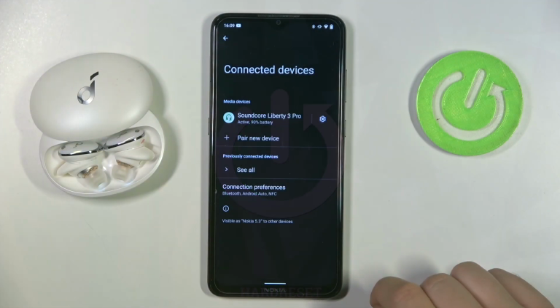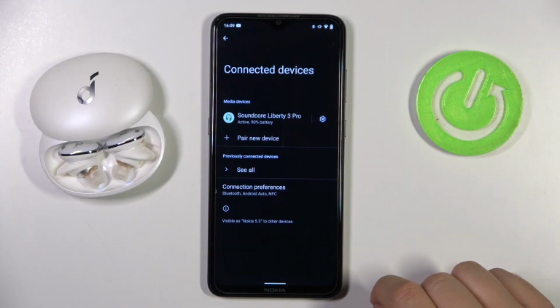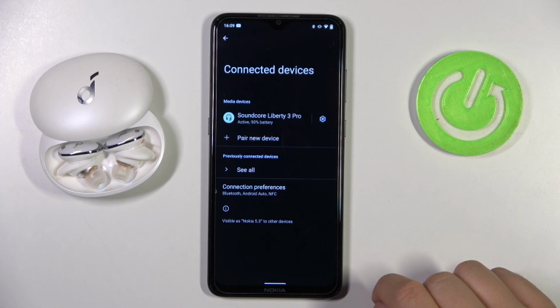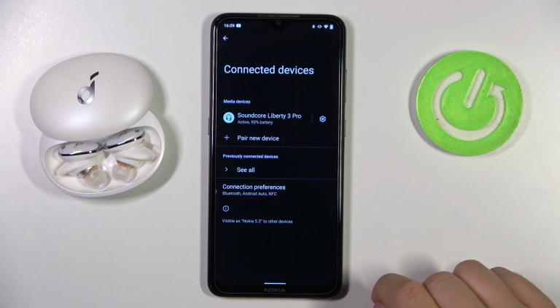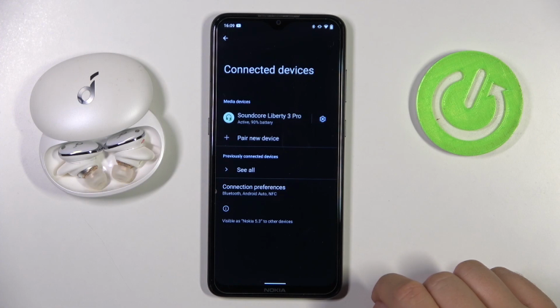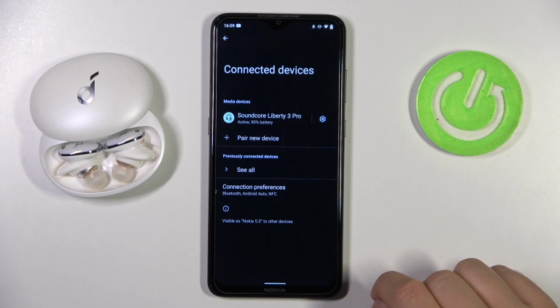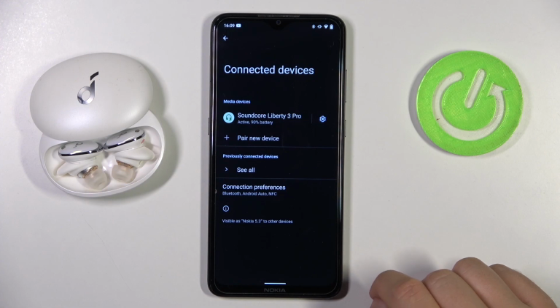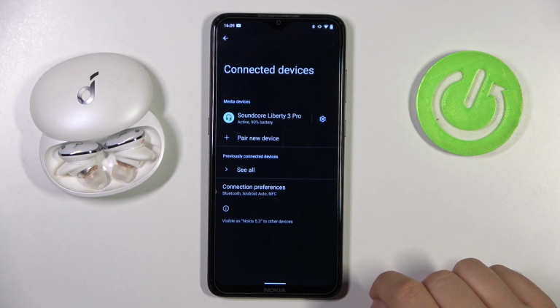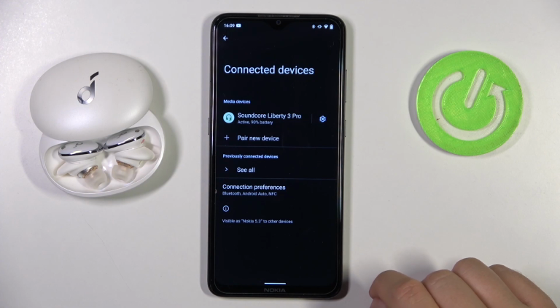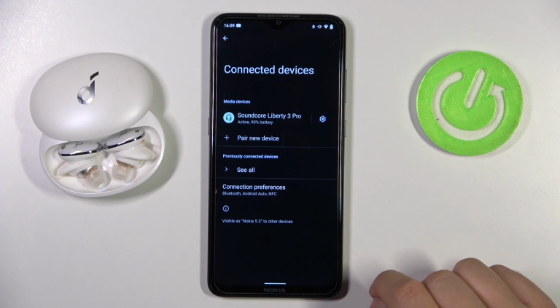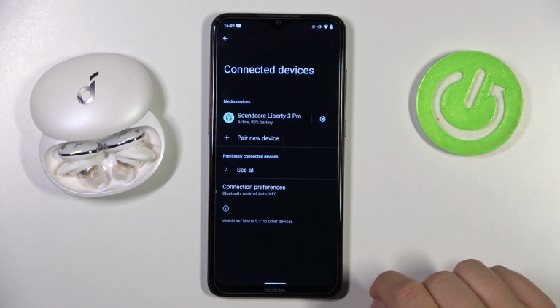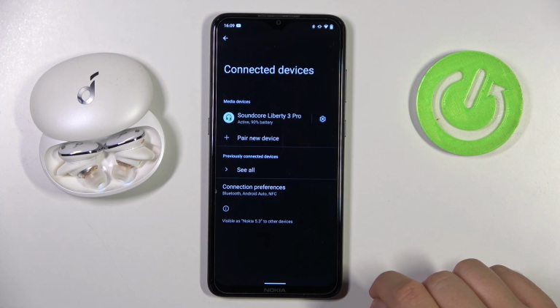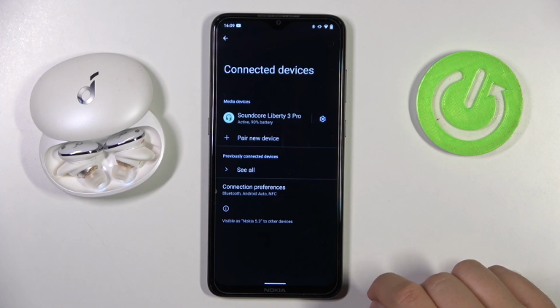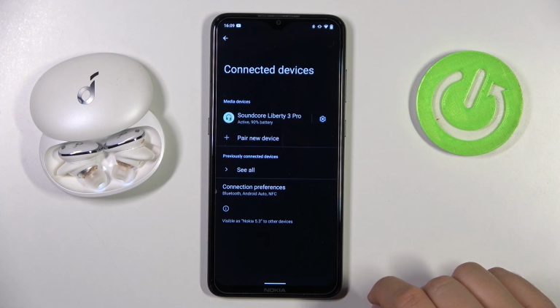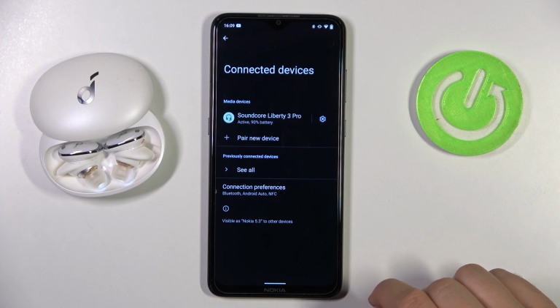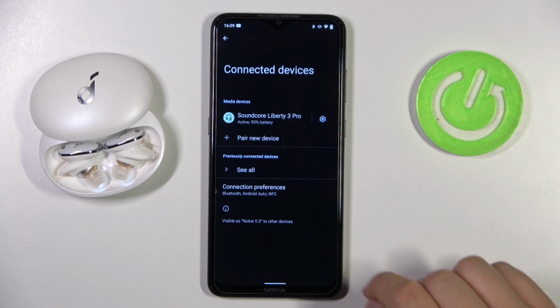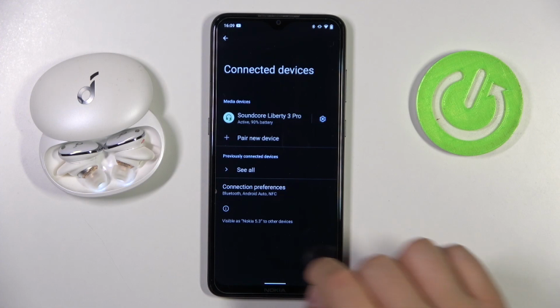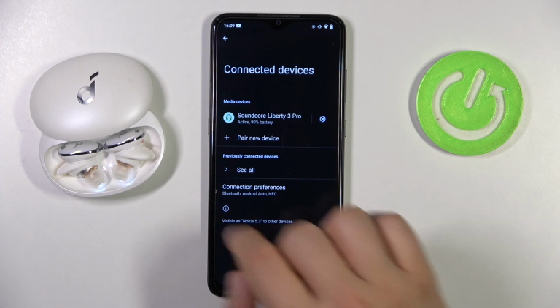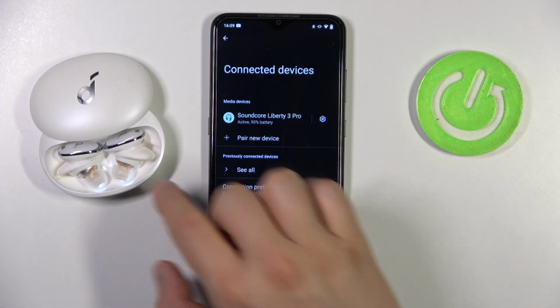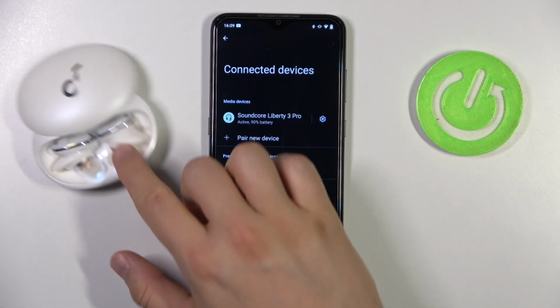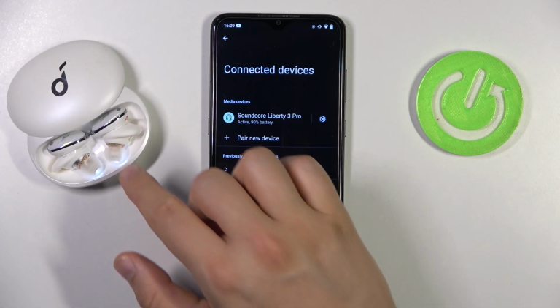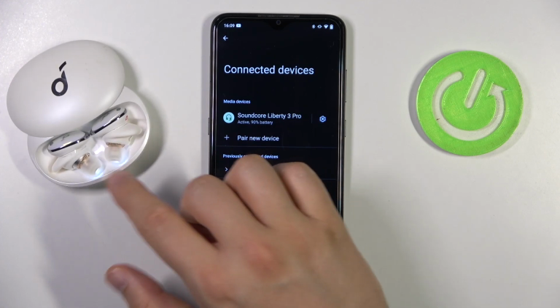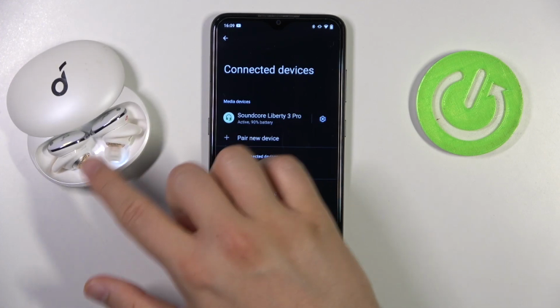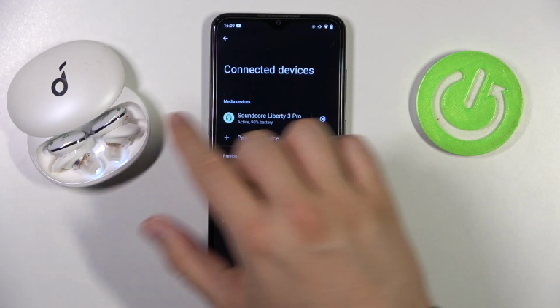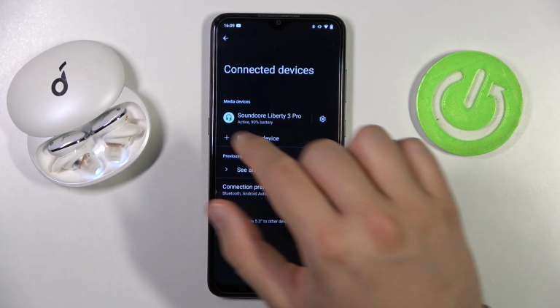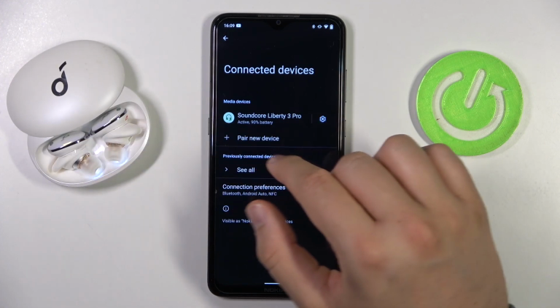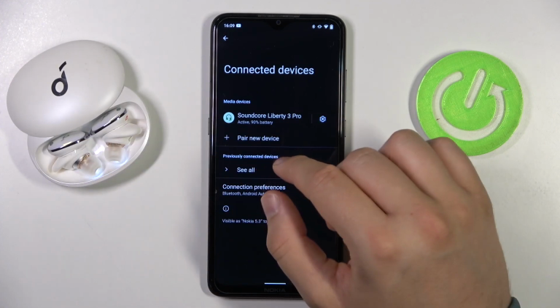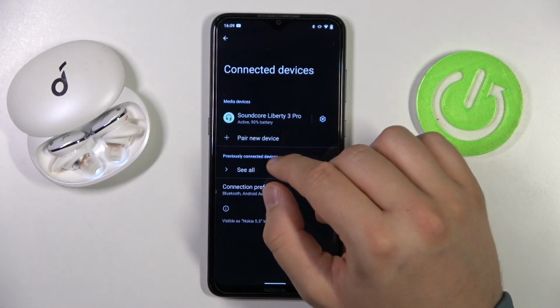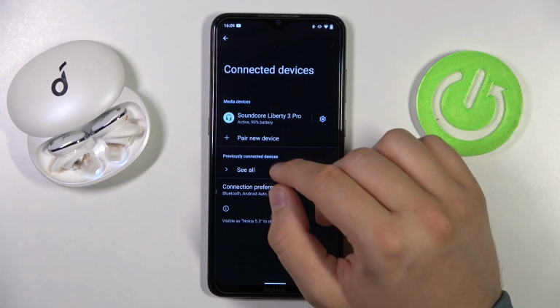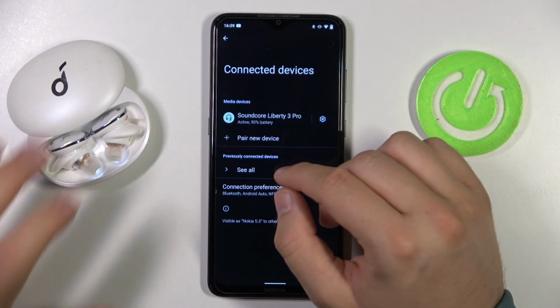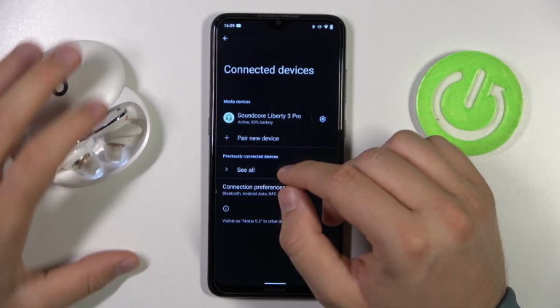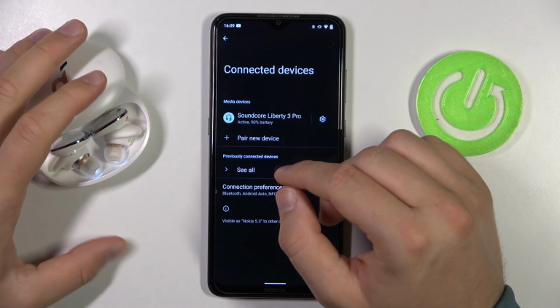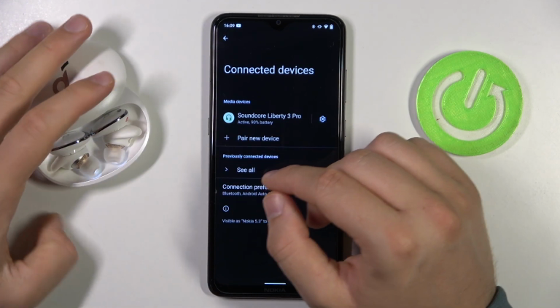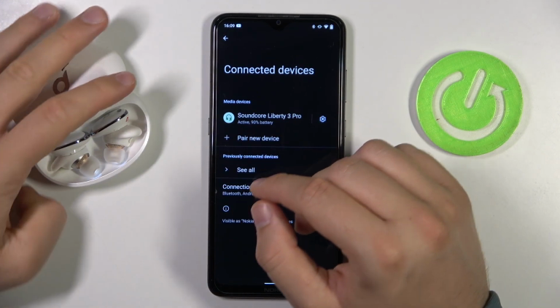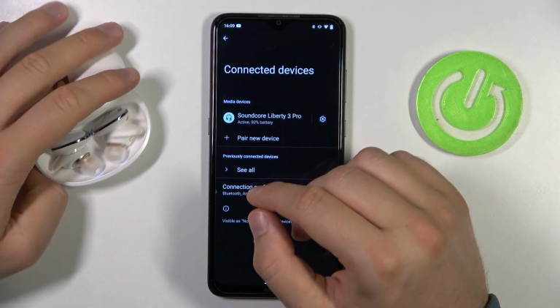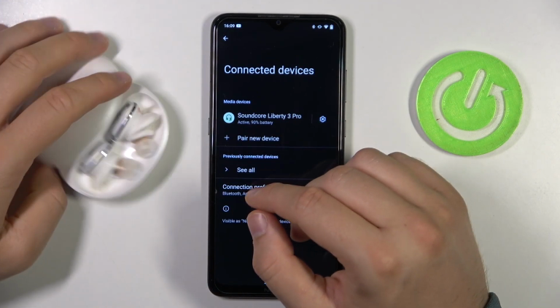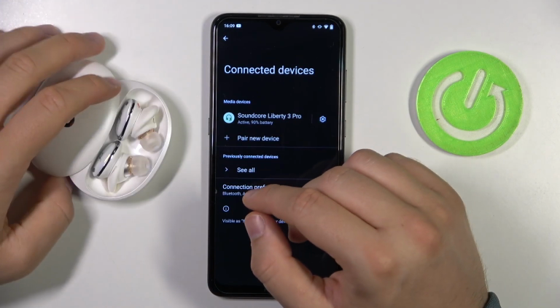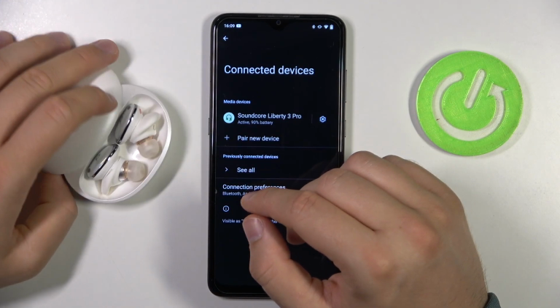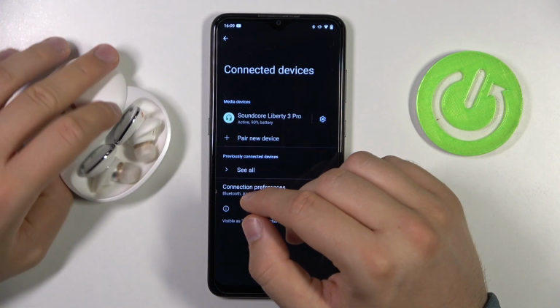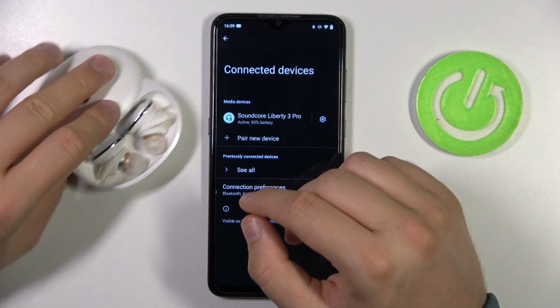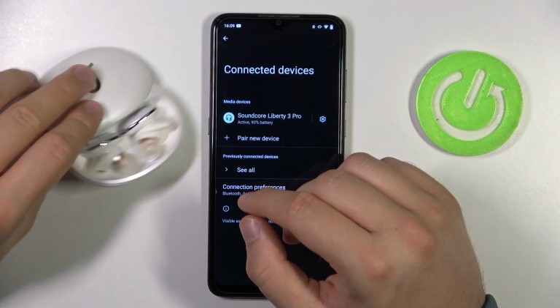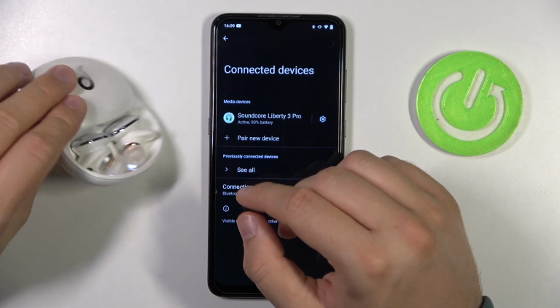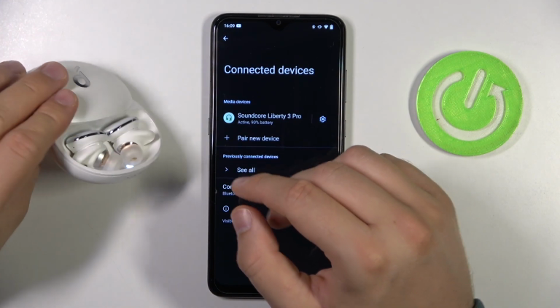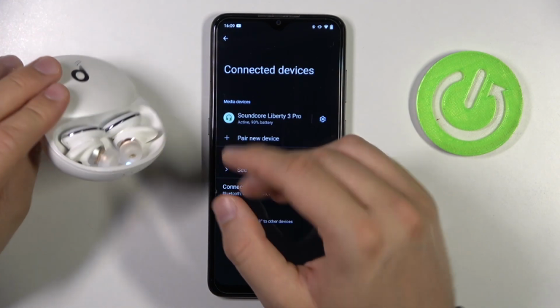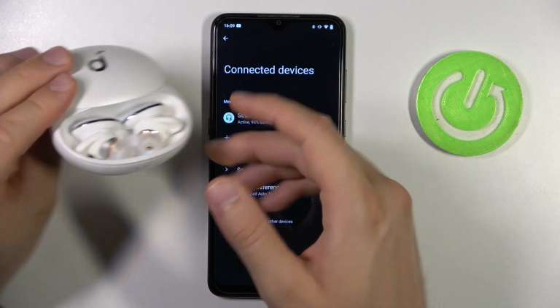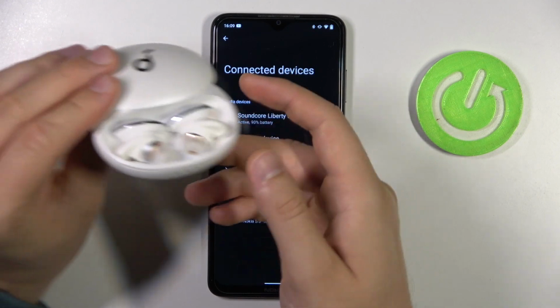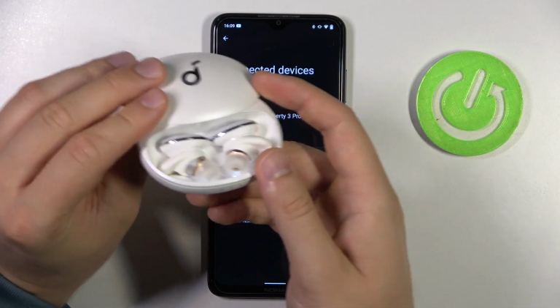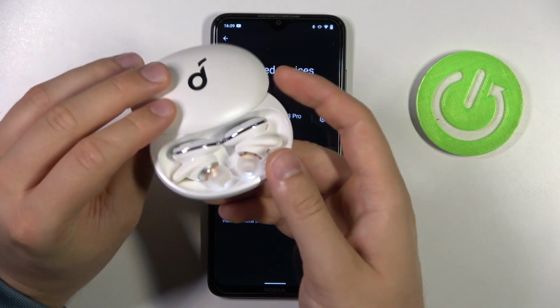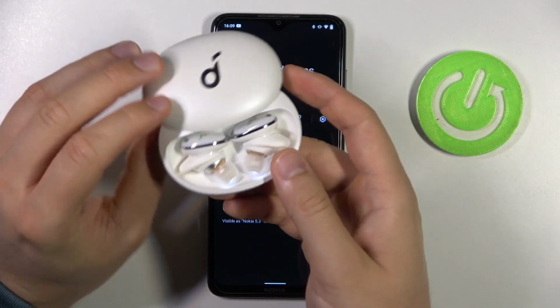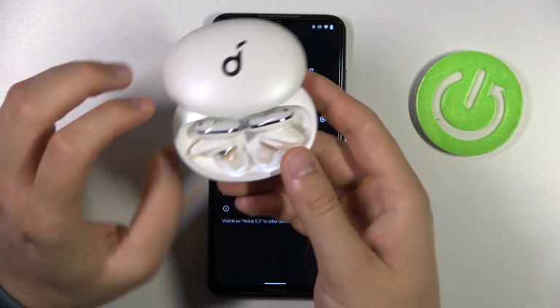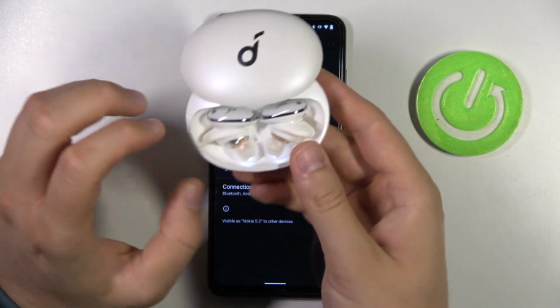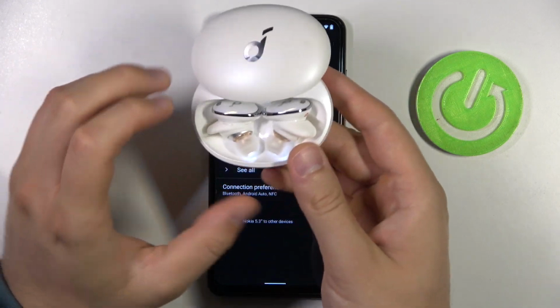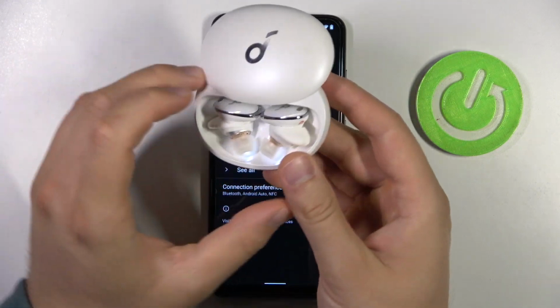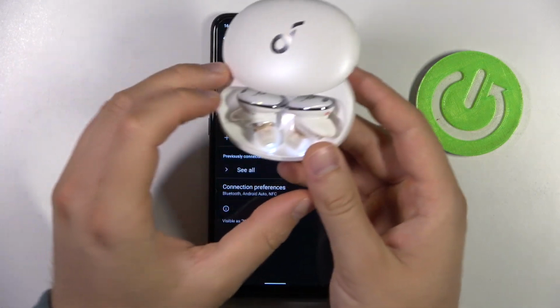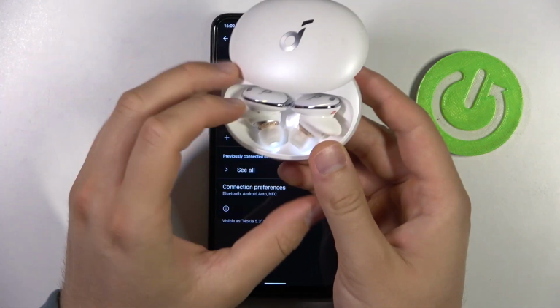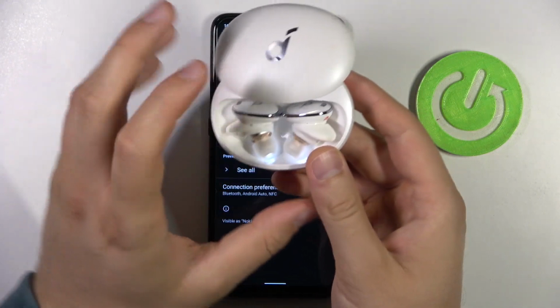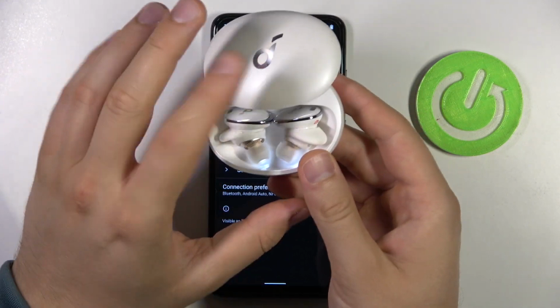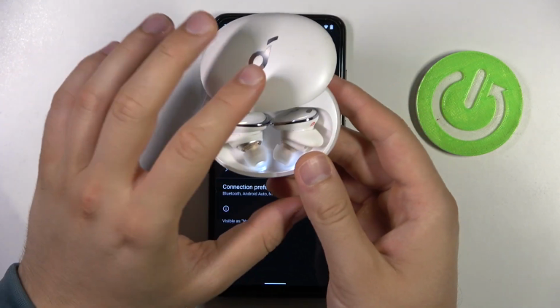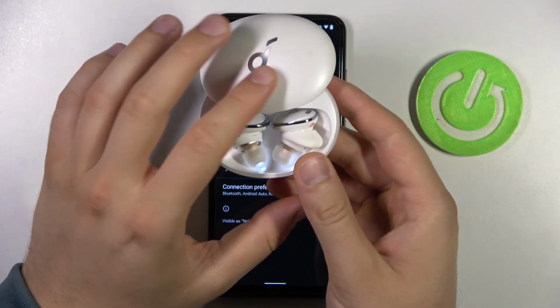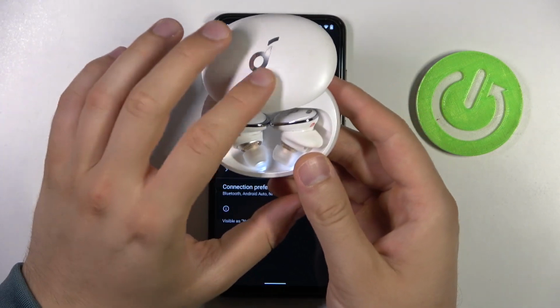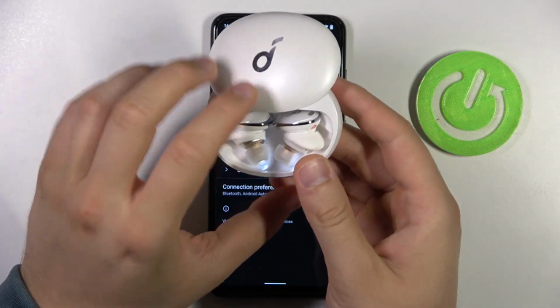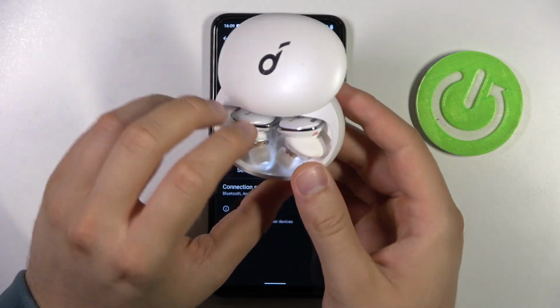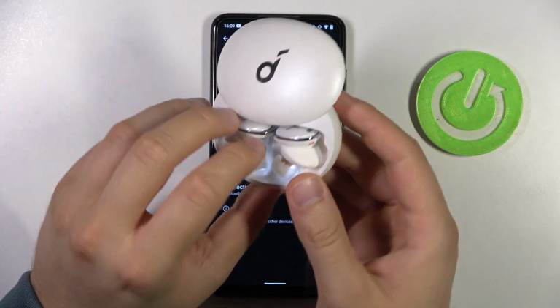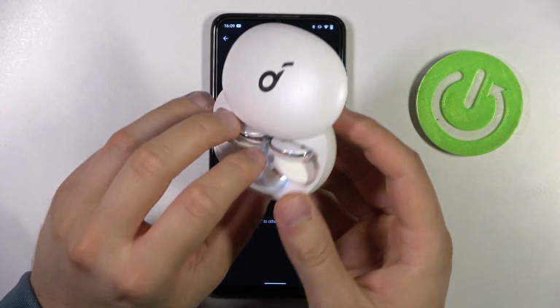So, to do this, first of all, we have to put both earbuds inside the charging case — the left and the right one — and open the cover.